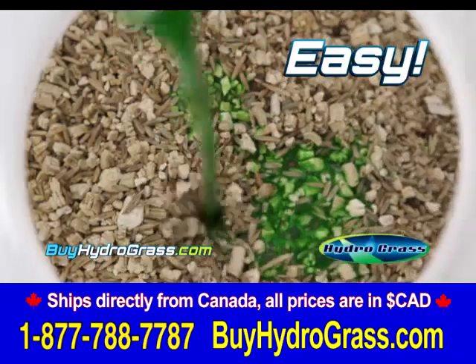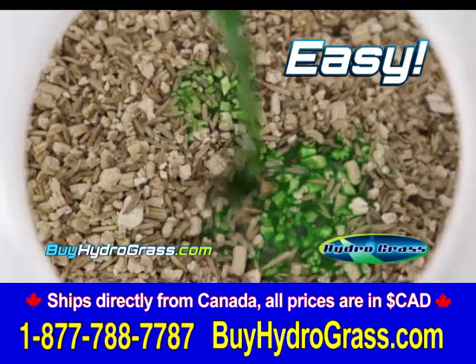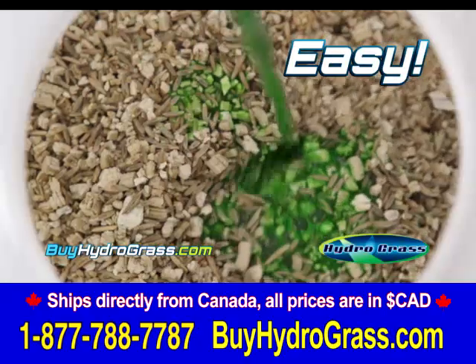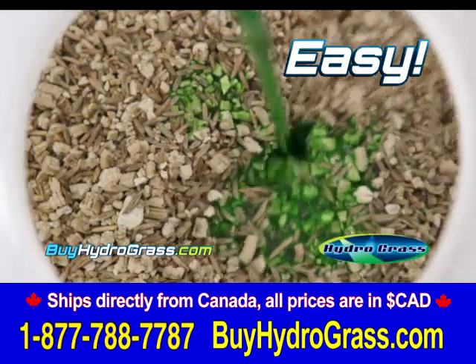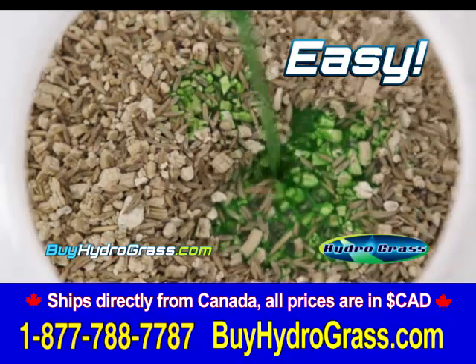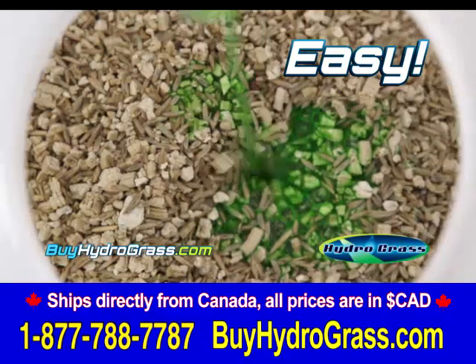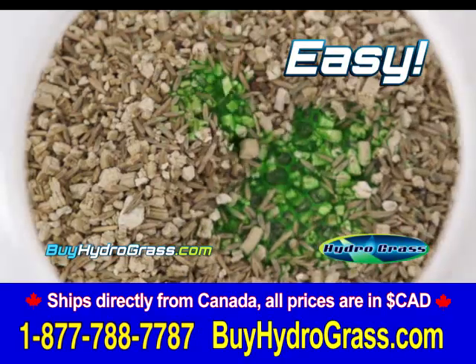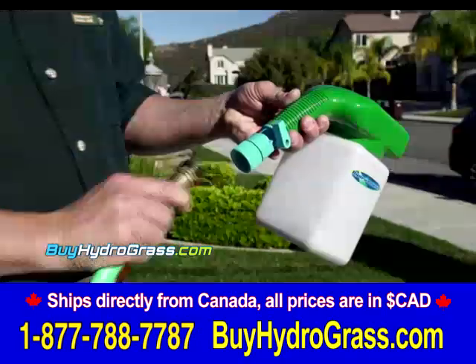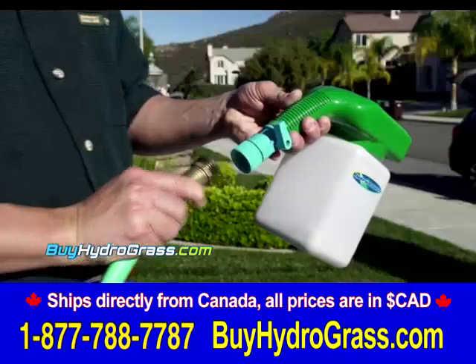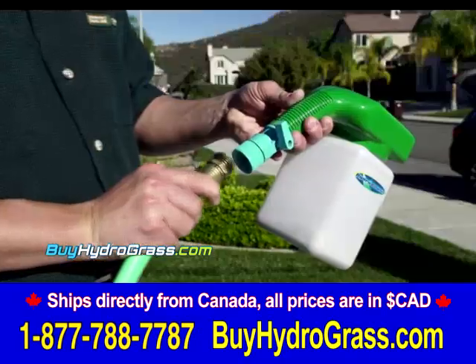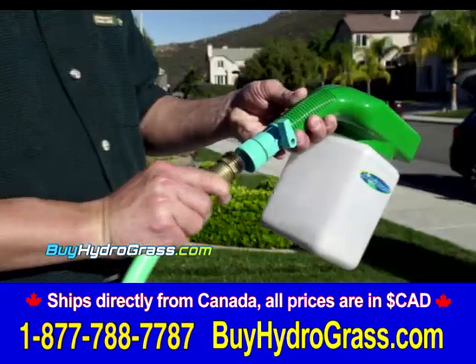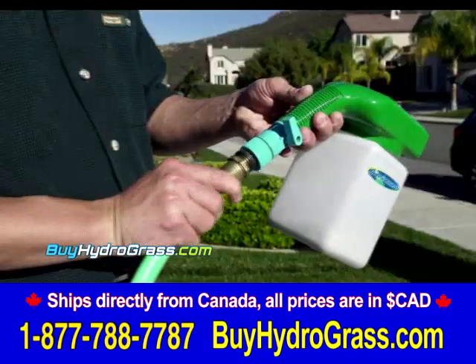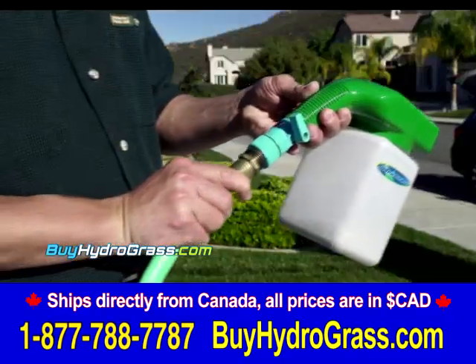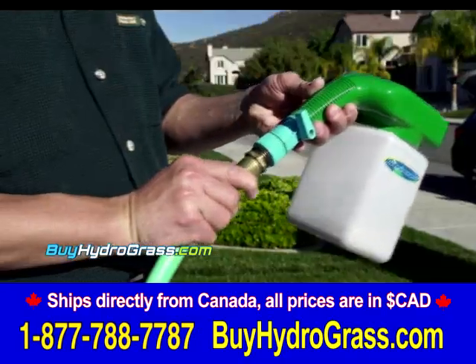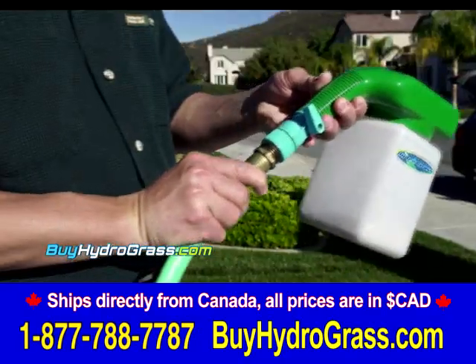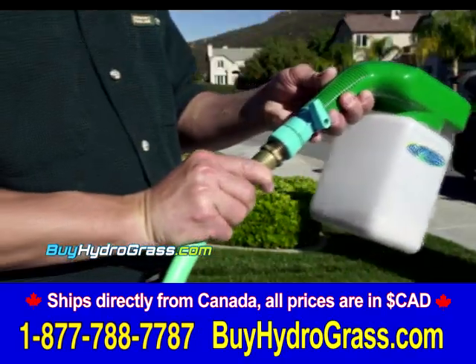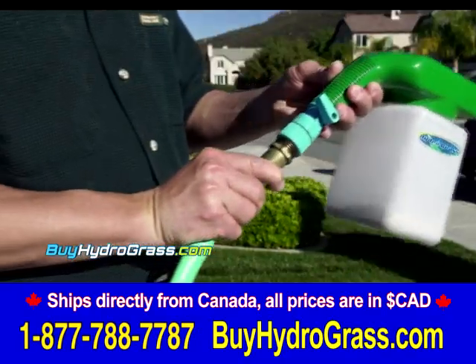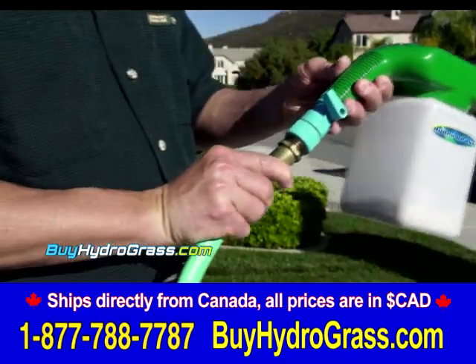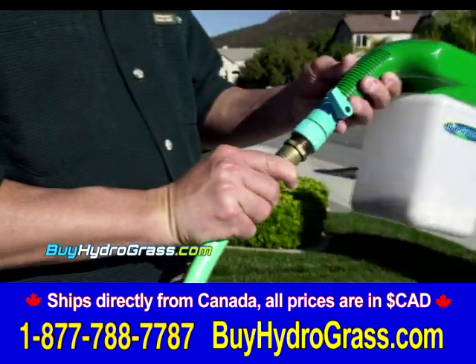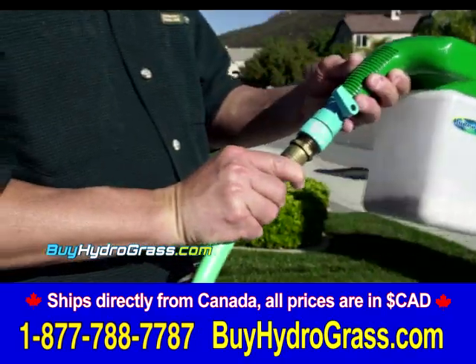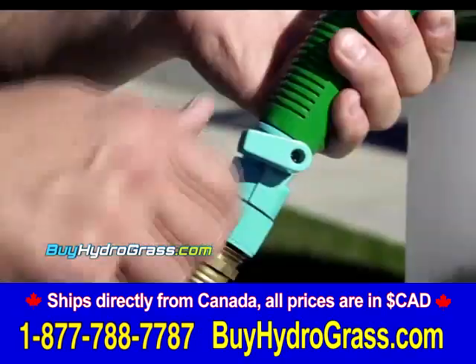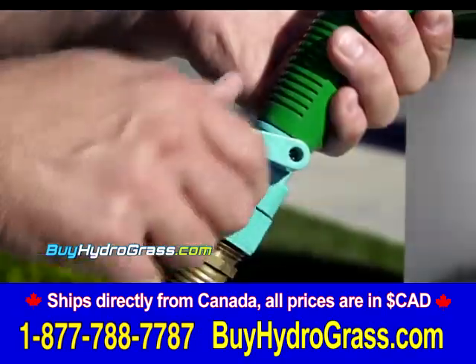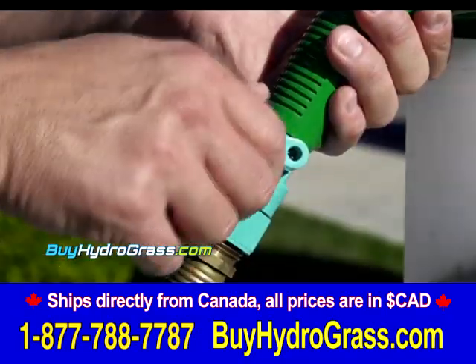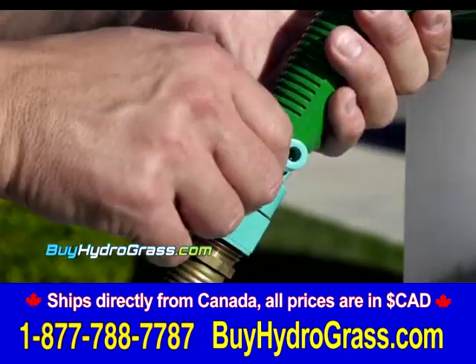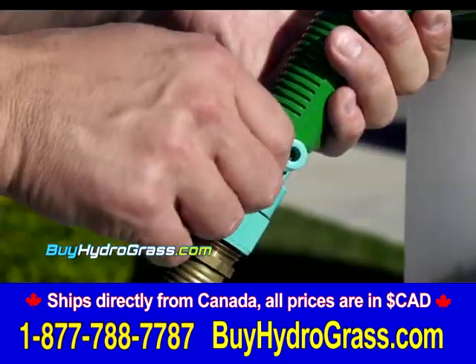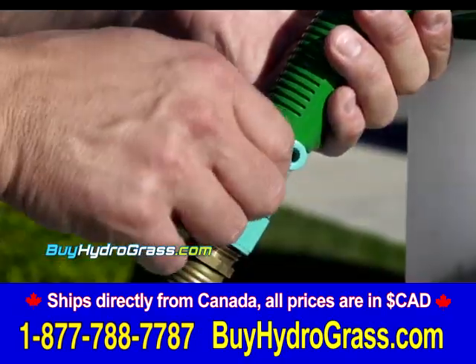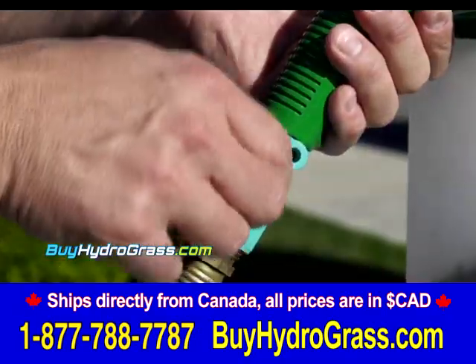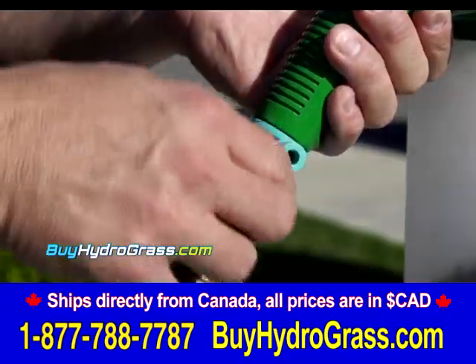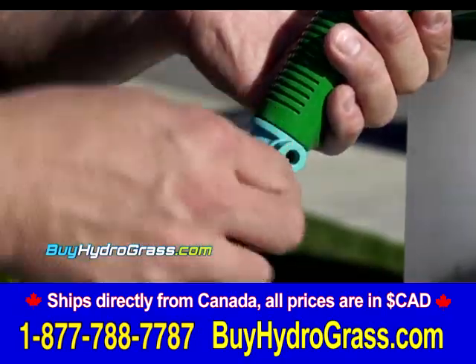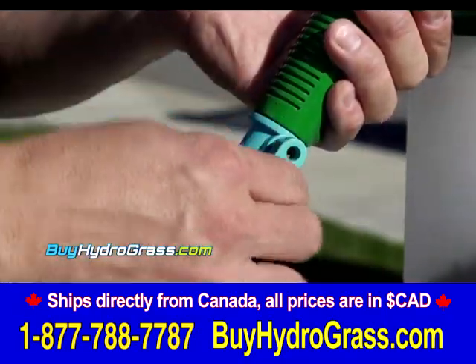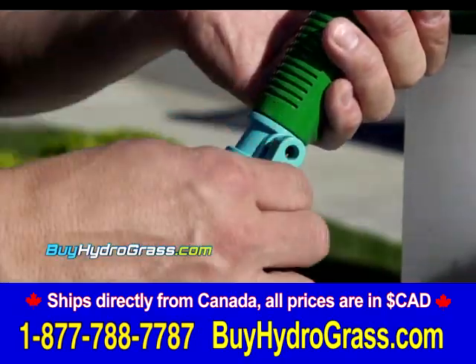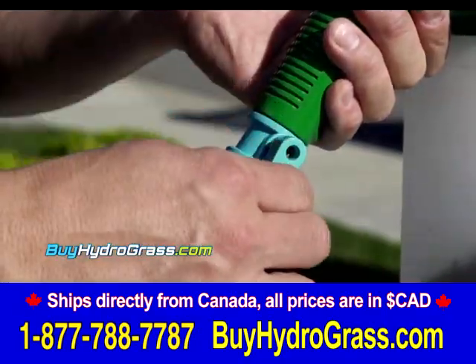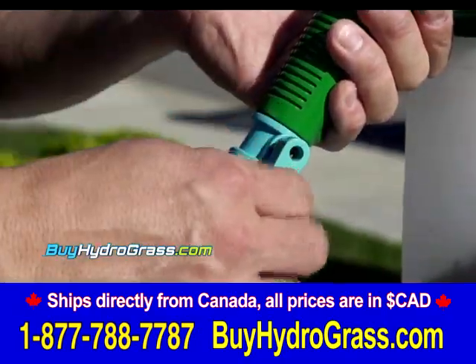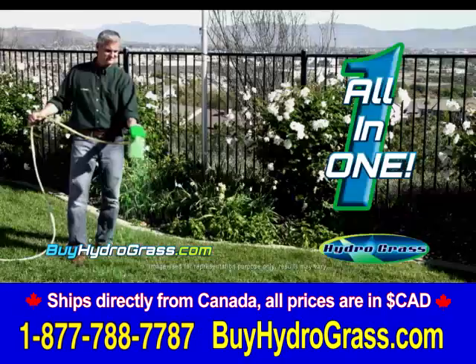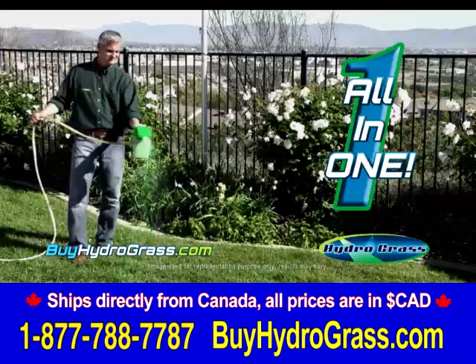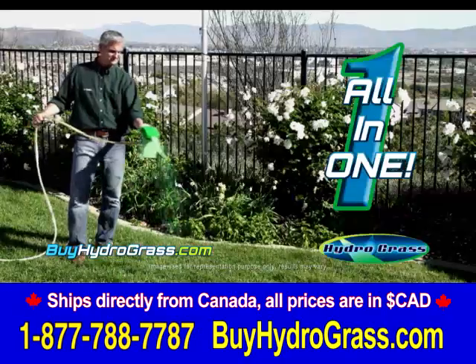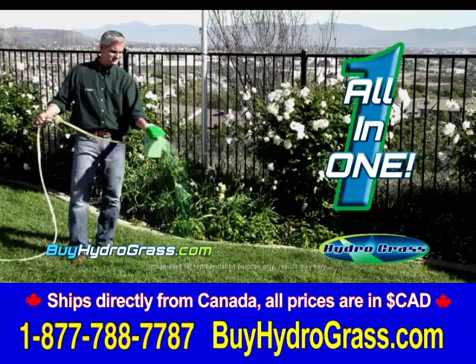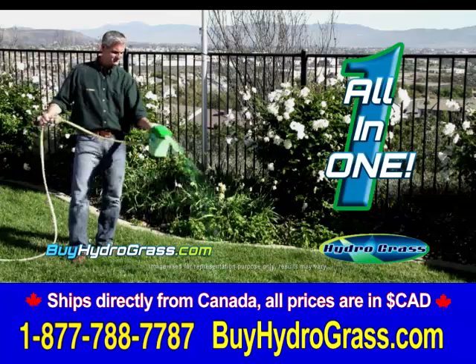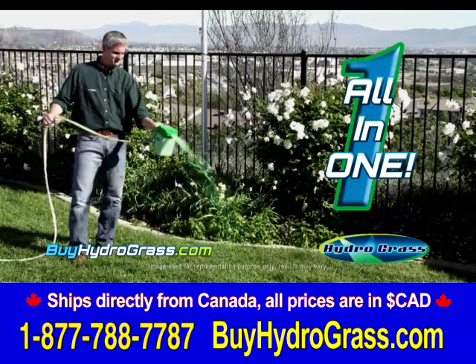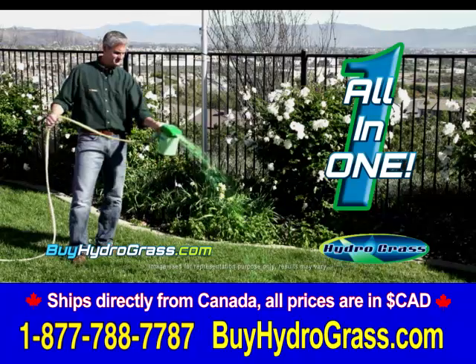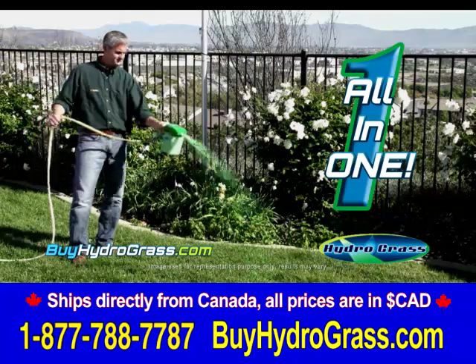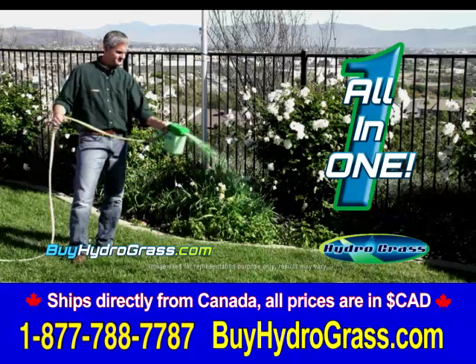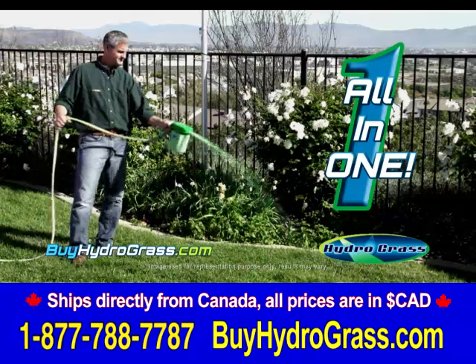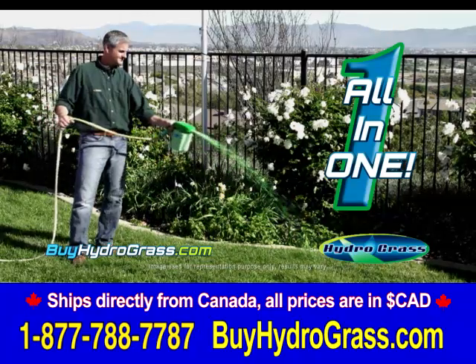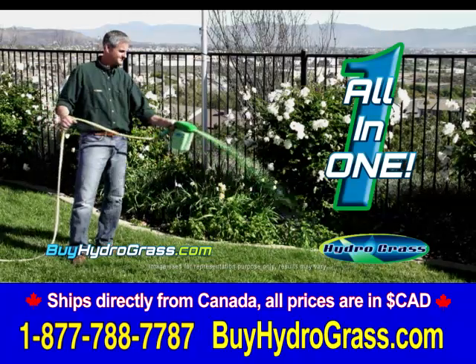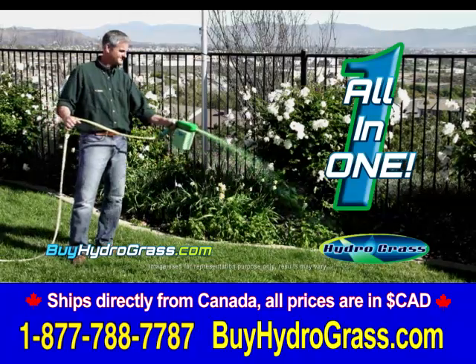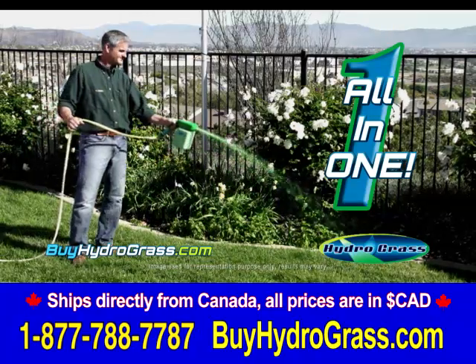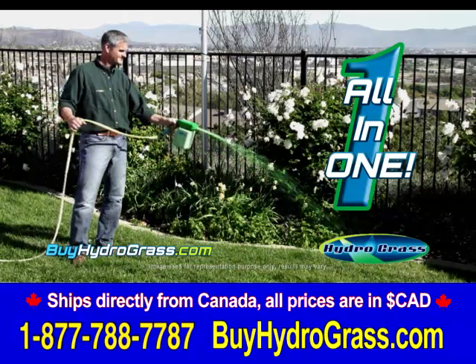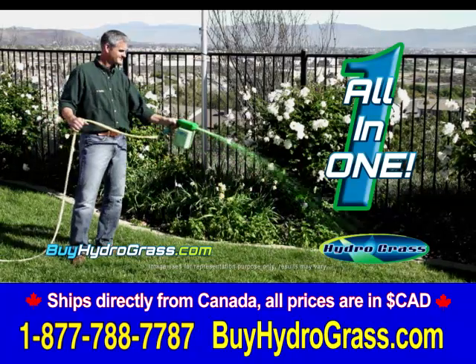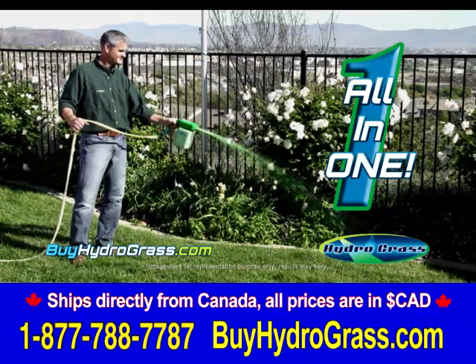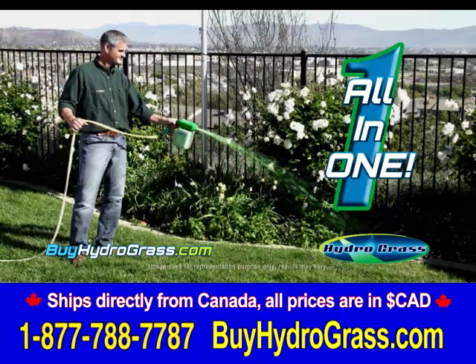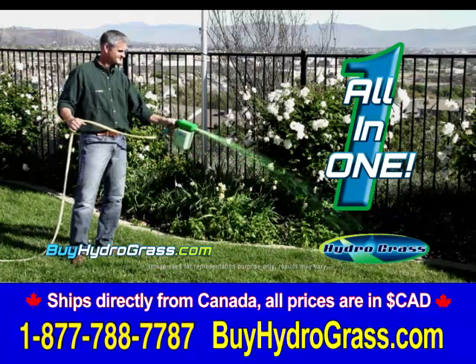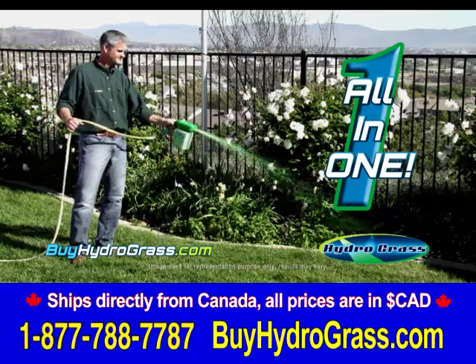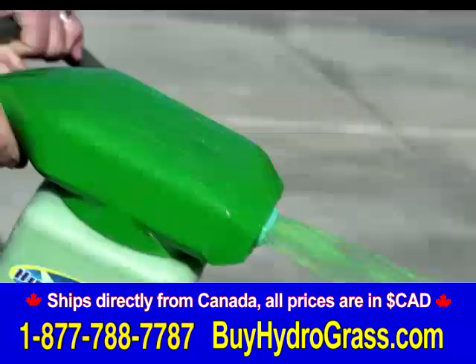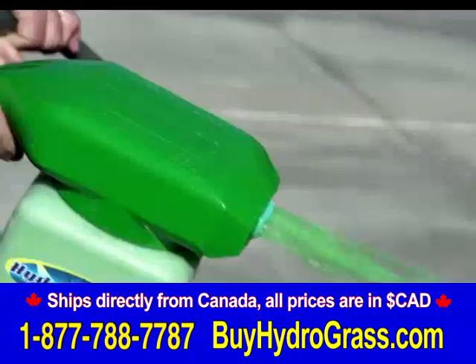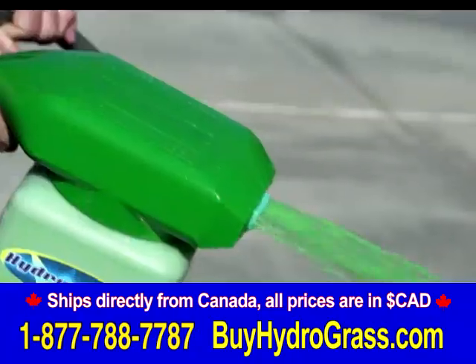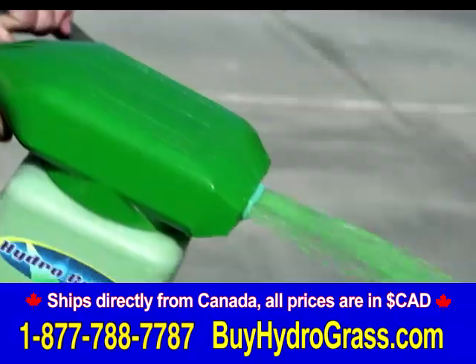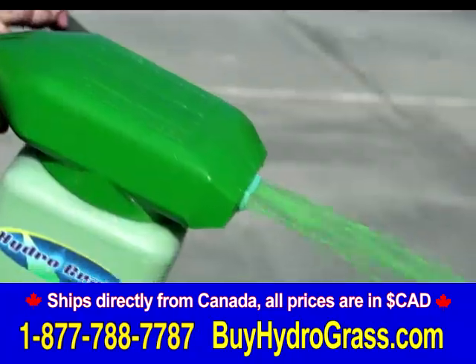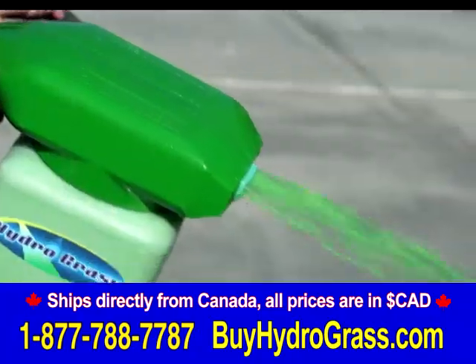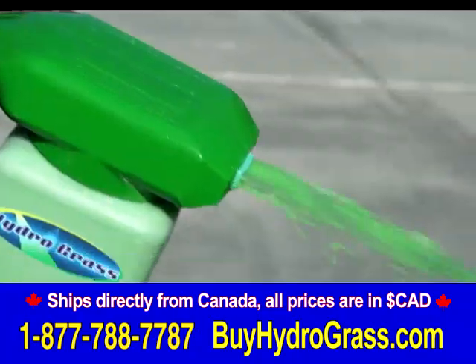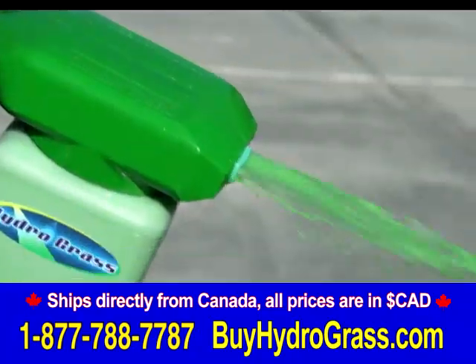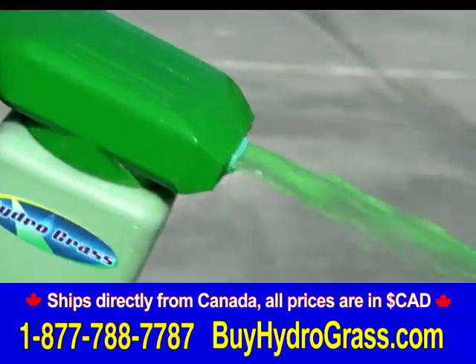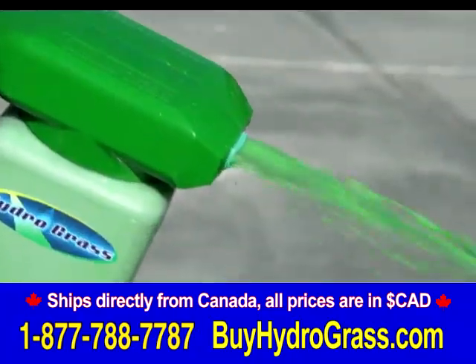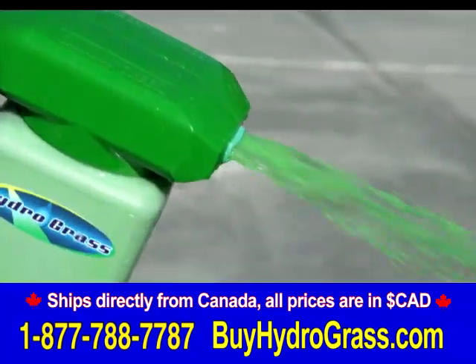Simply attach Hydrograss to your garden hose like any other watering sprayer and turn on the valve. Hydrograss is a unique all-in-one grass seed, mulch, and fertilizer mixture.